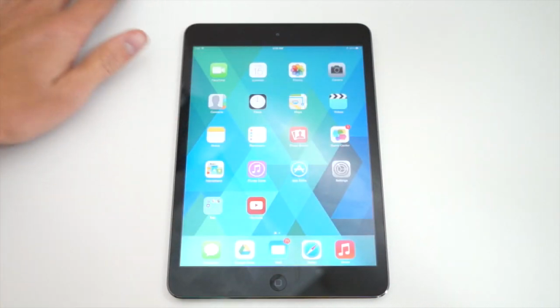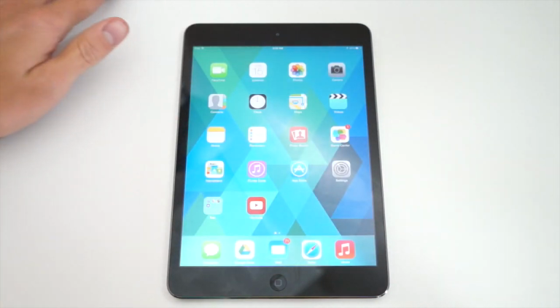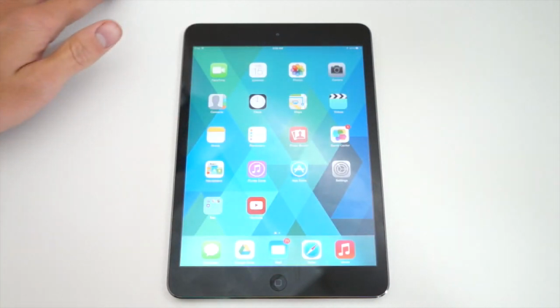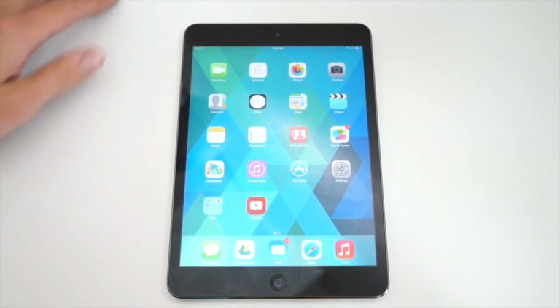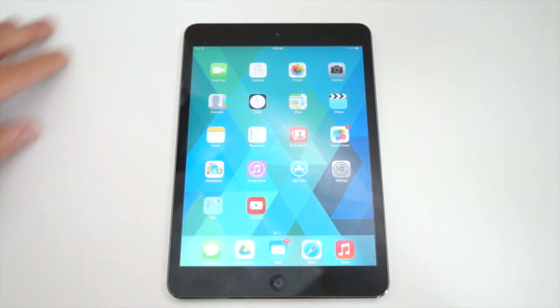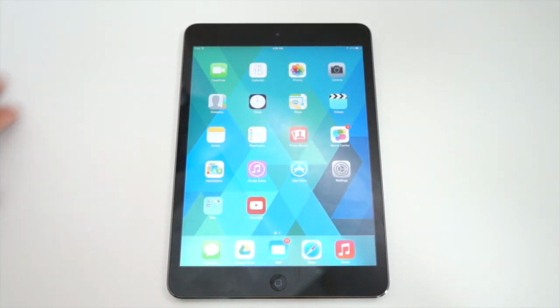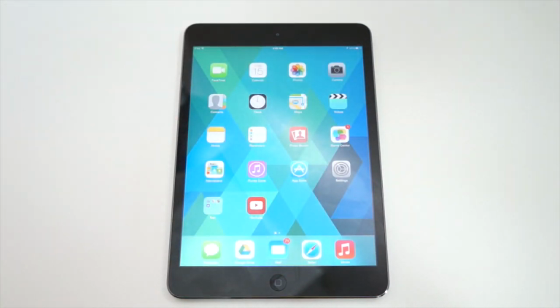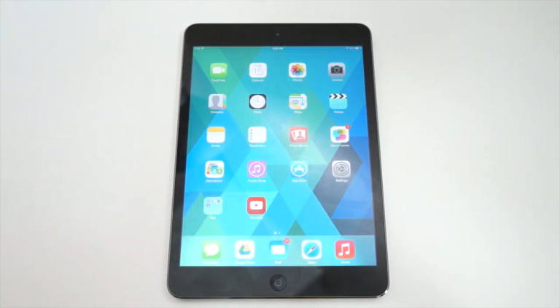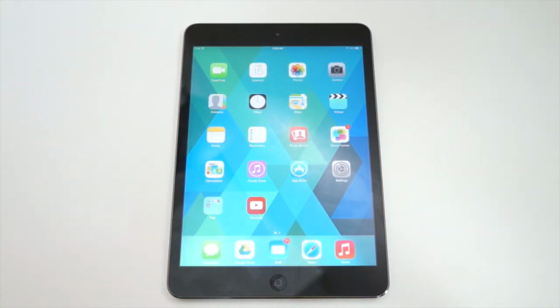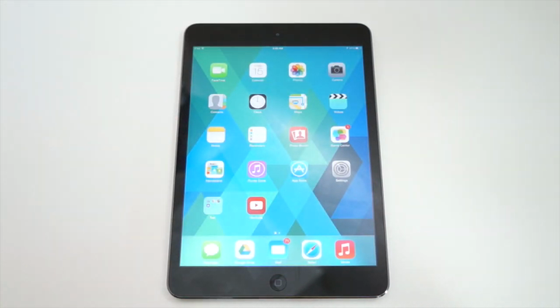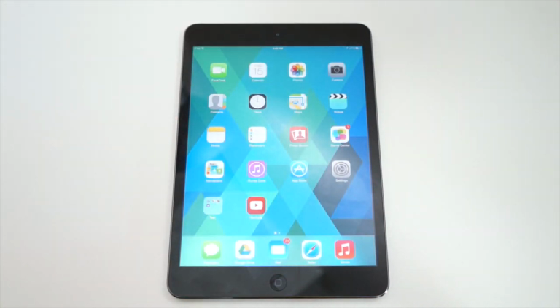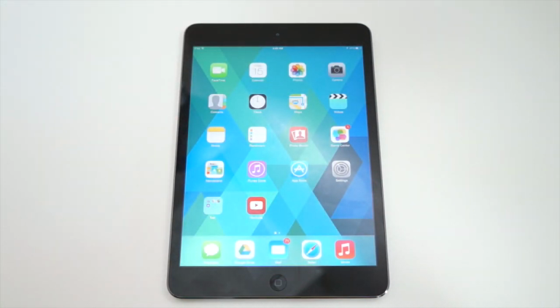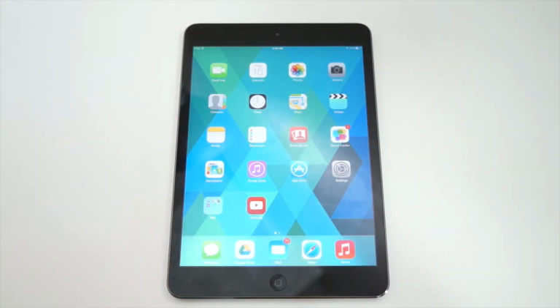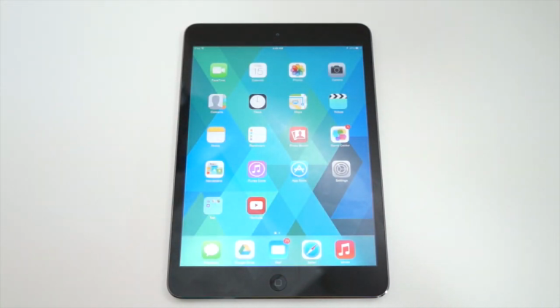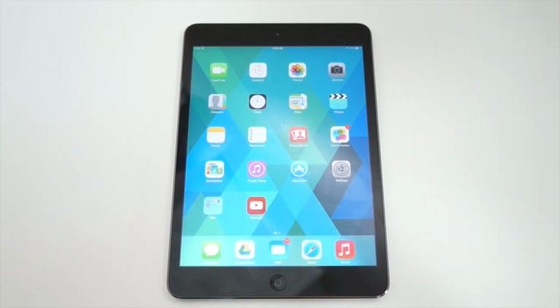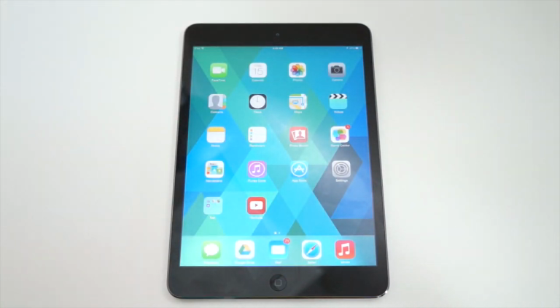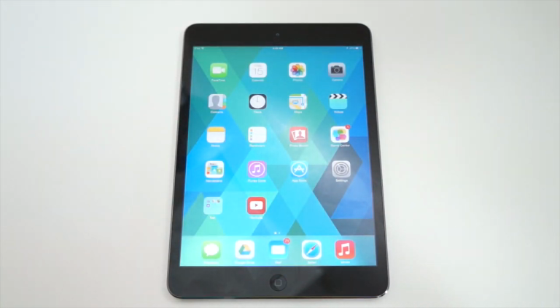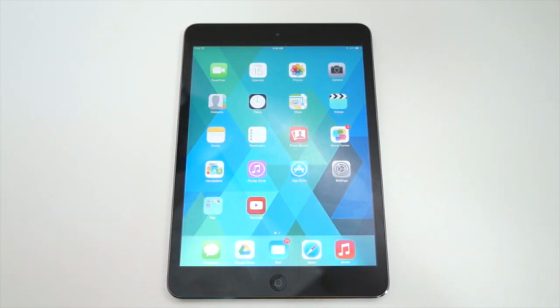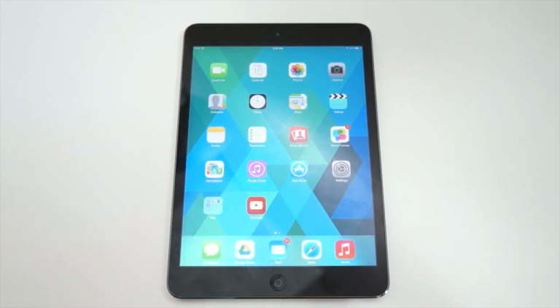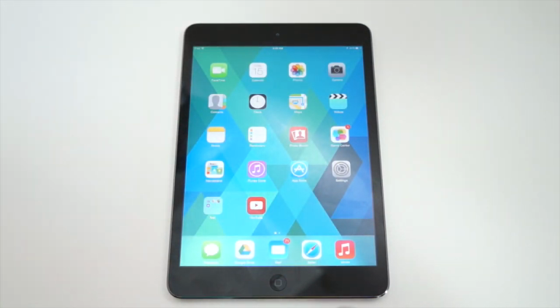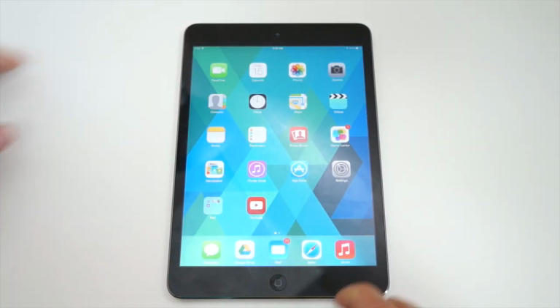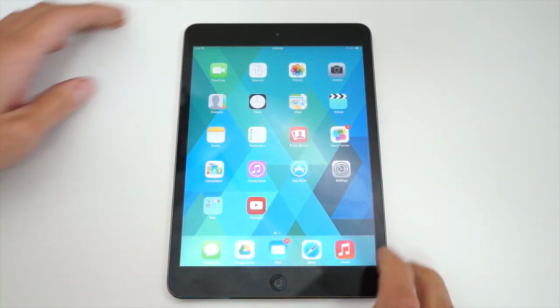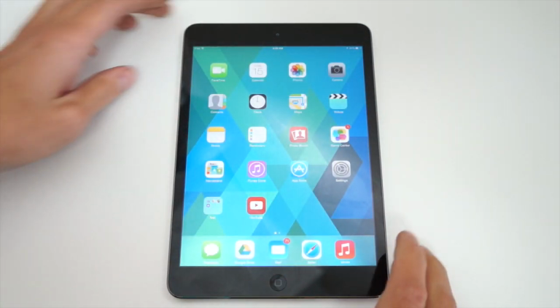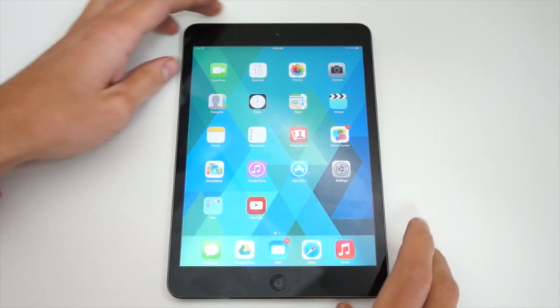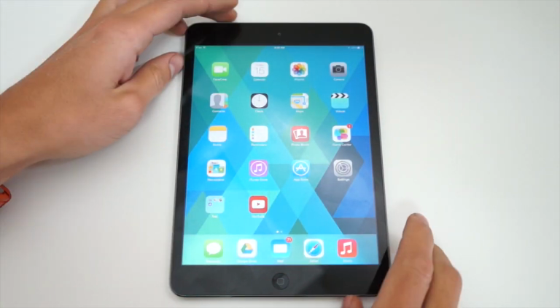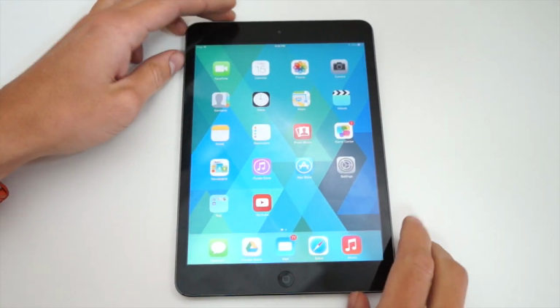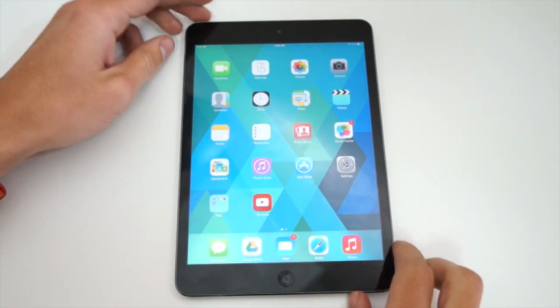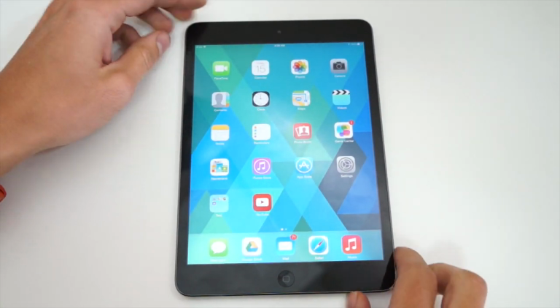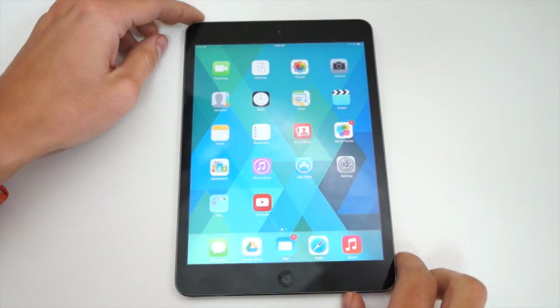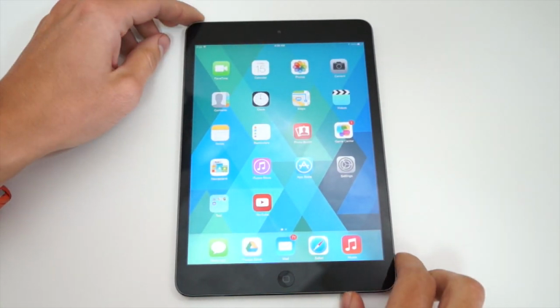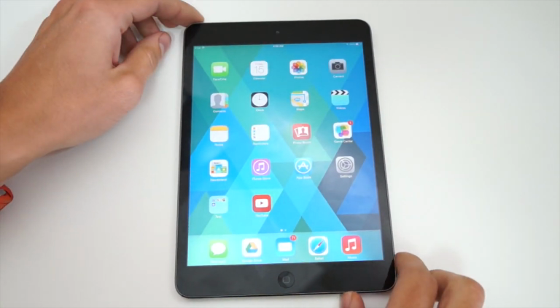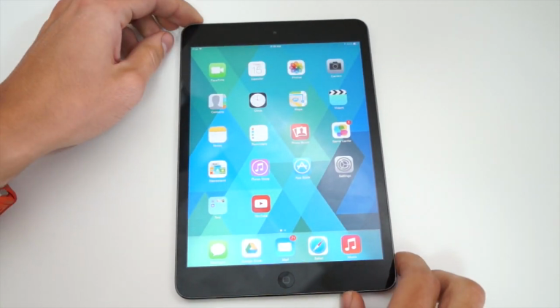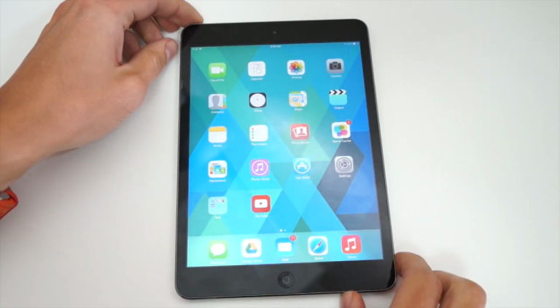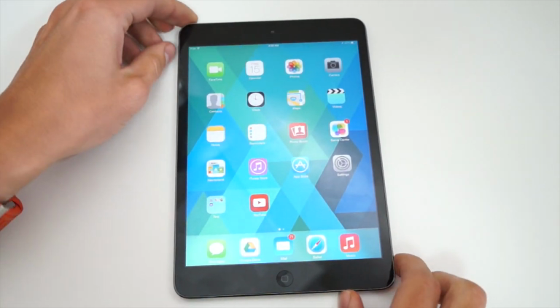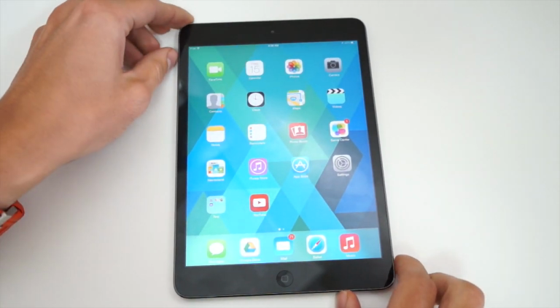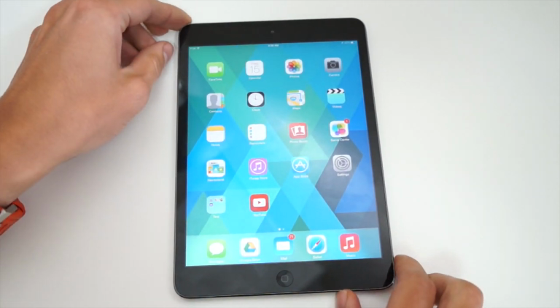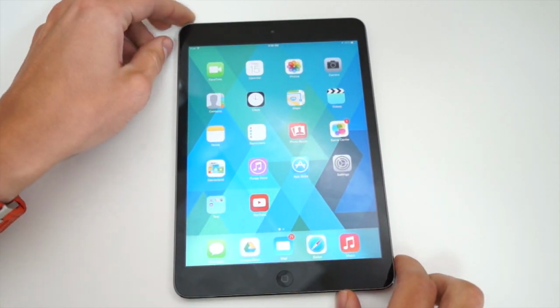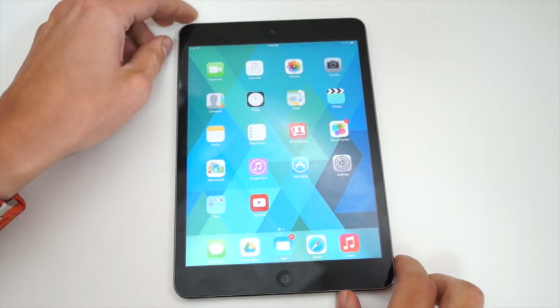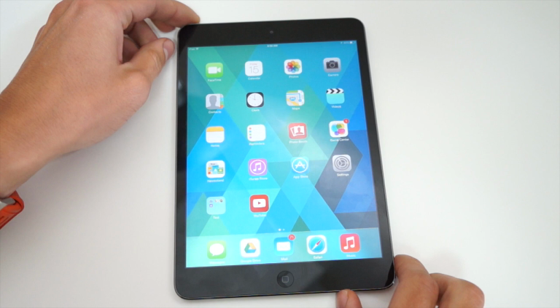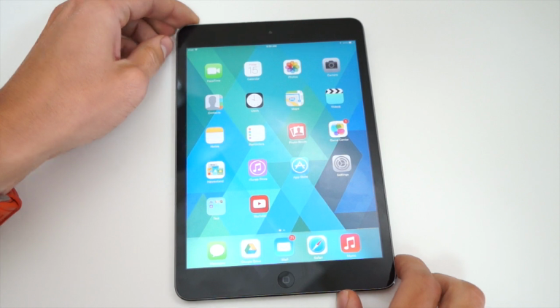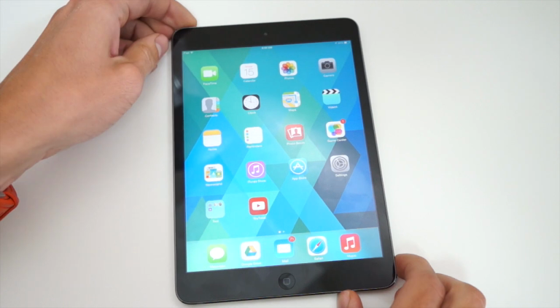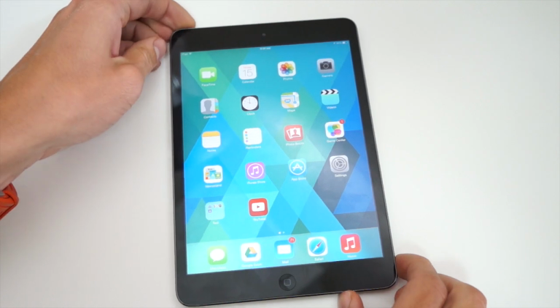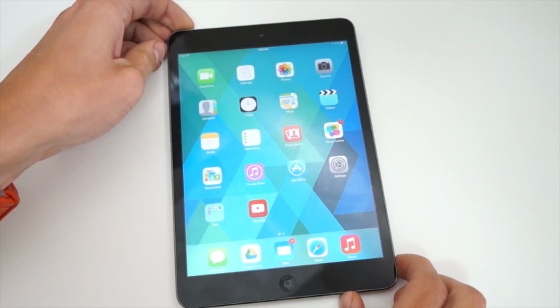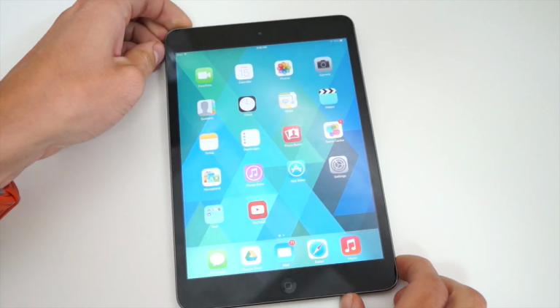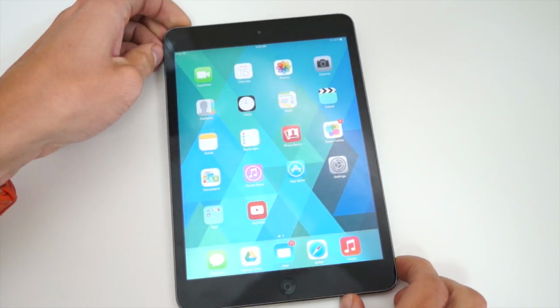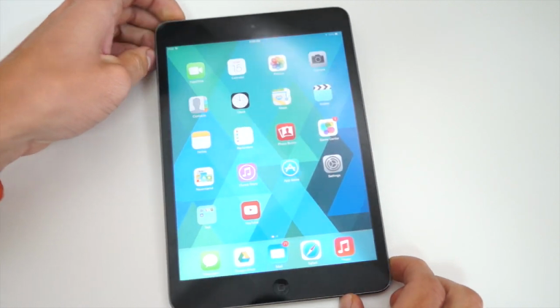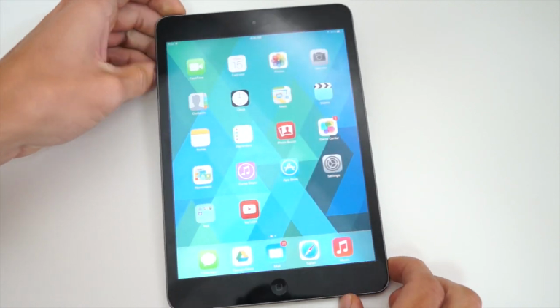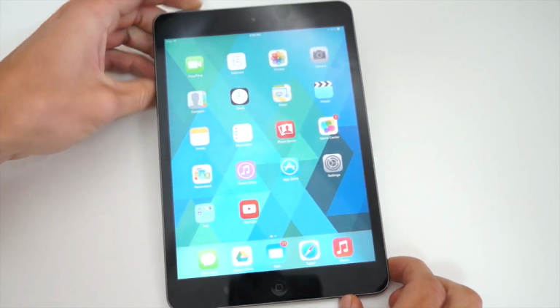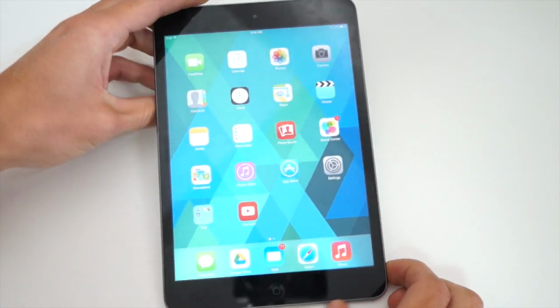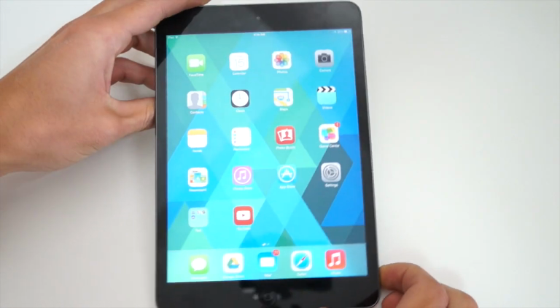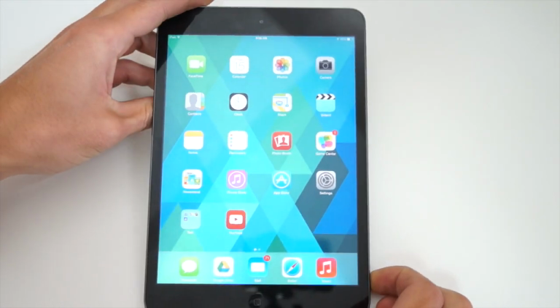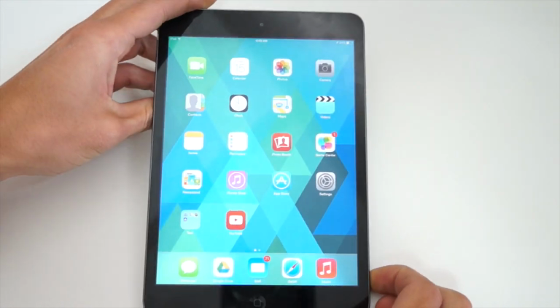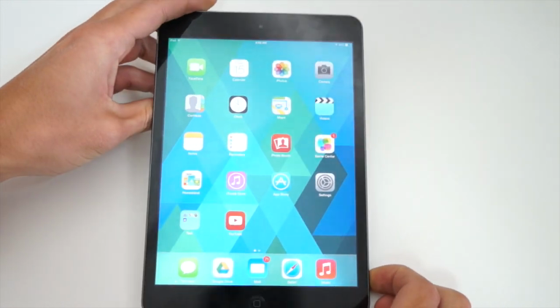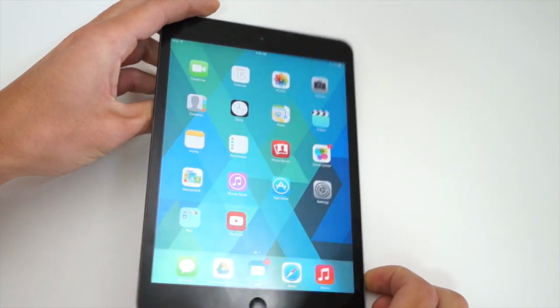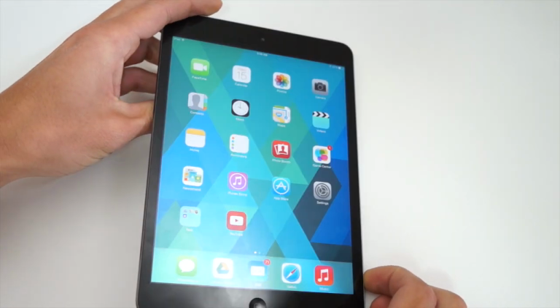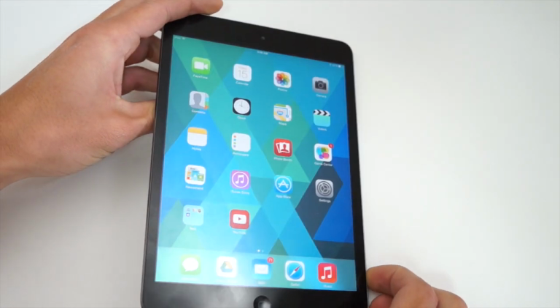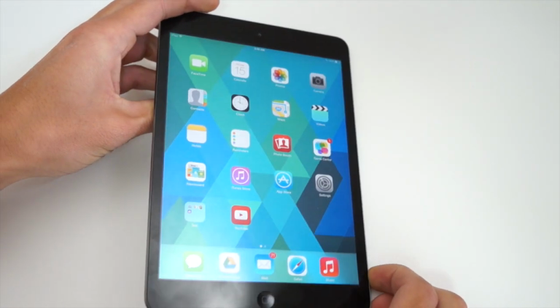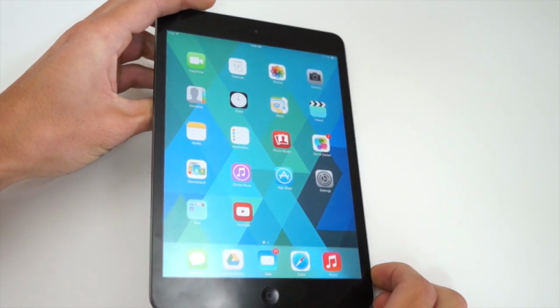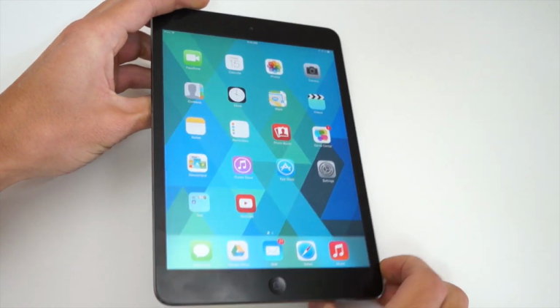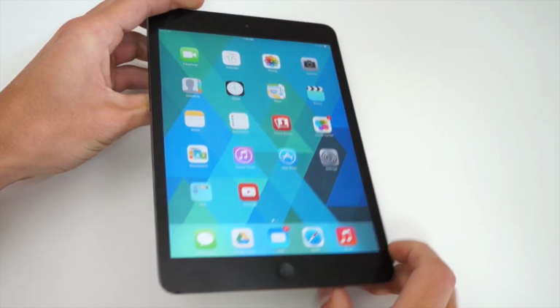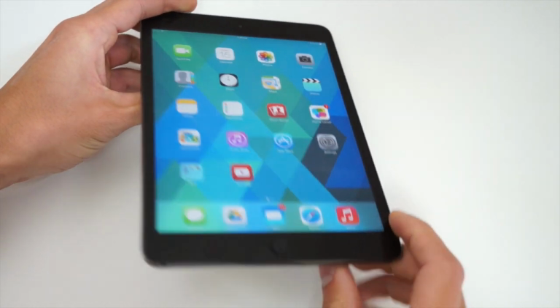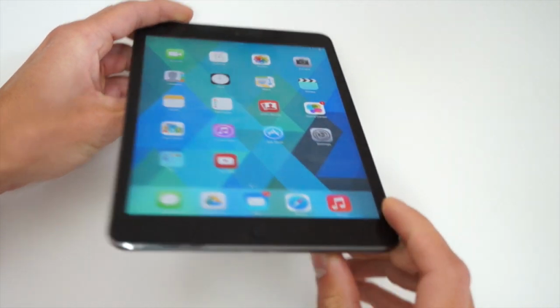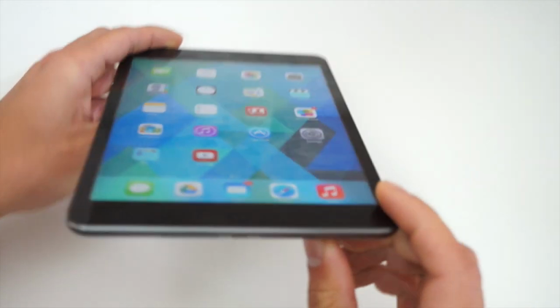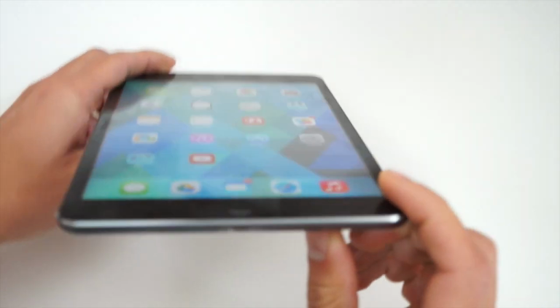Right out of the box it's running iOS 7, but before we get into any further specs, let's take a closer look at the hardware.